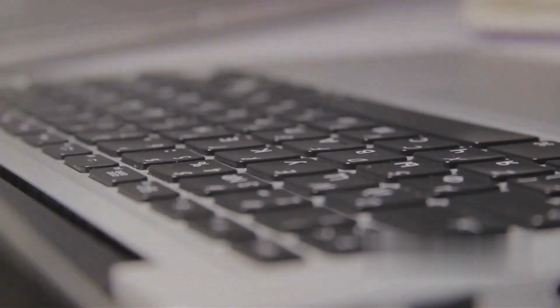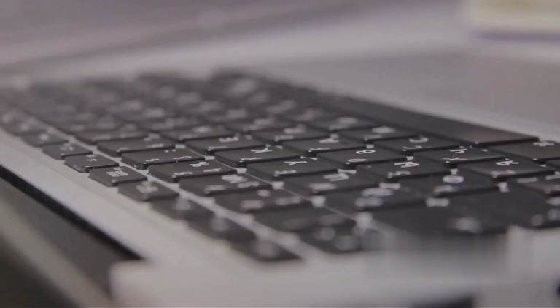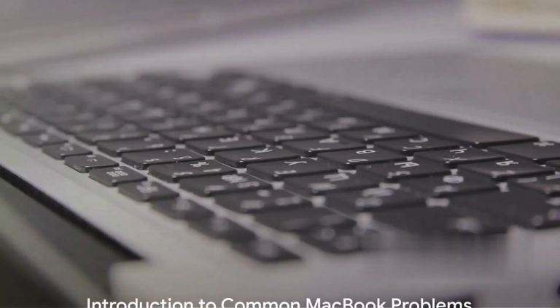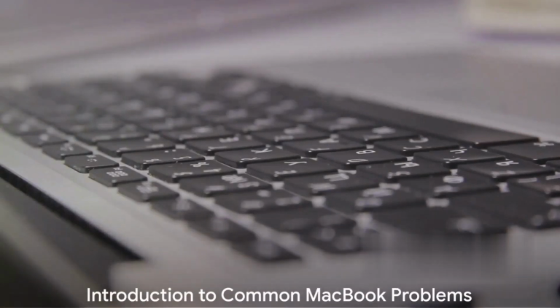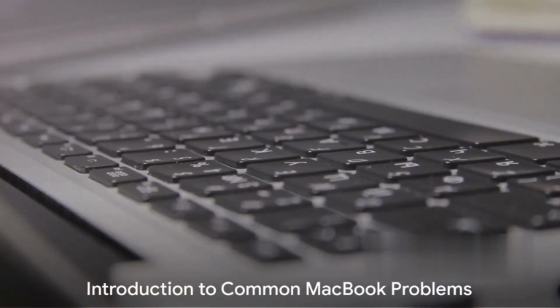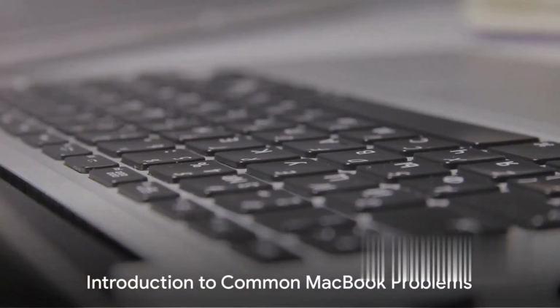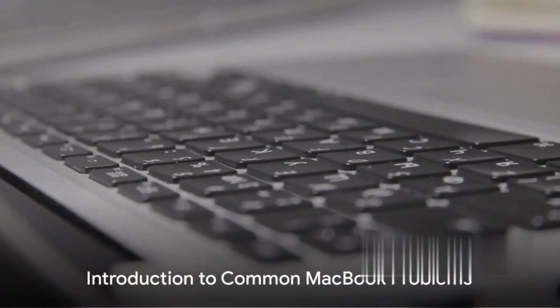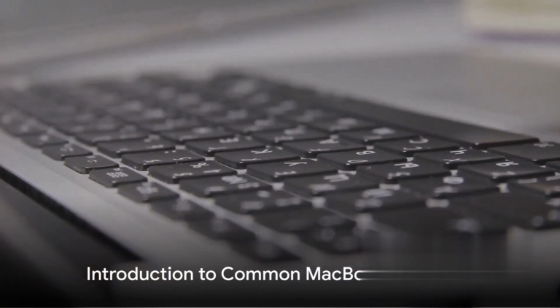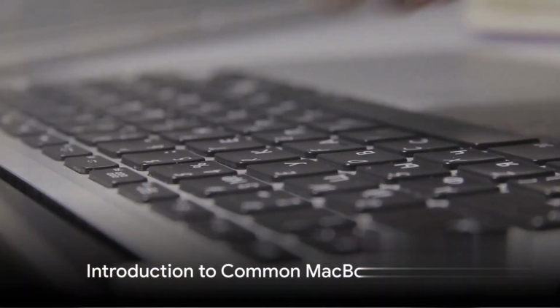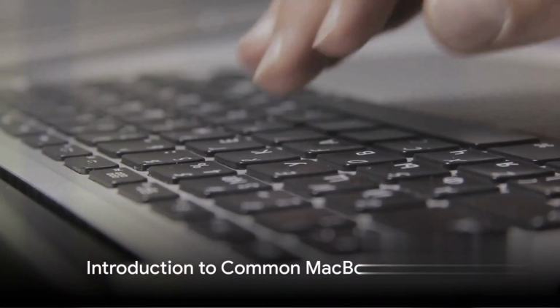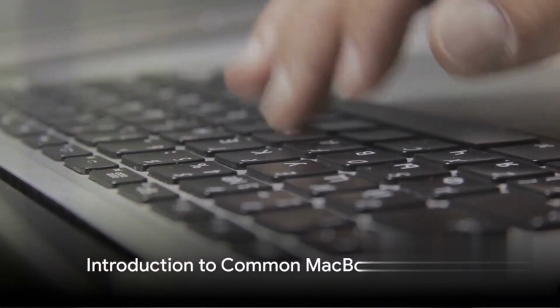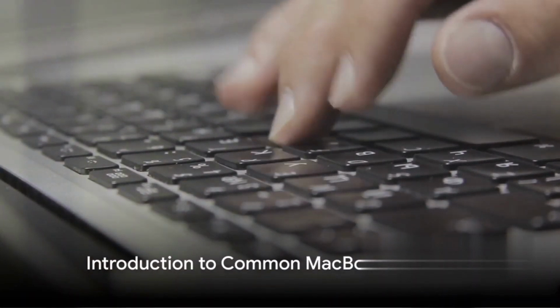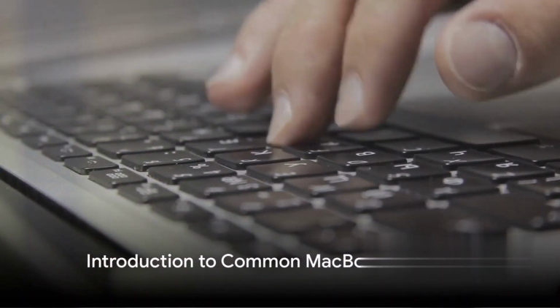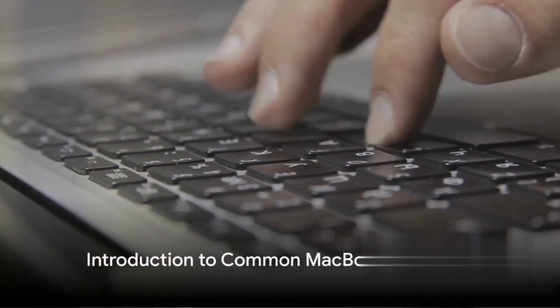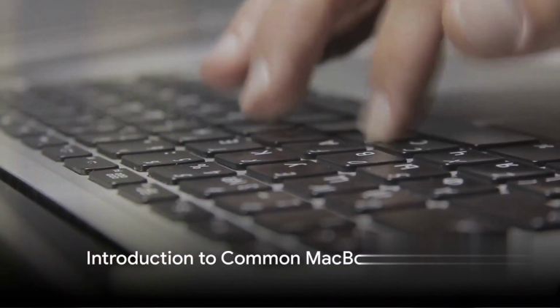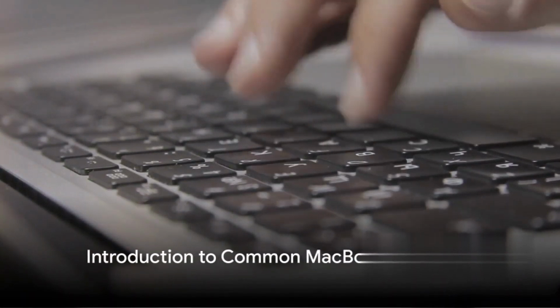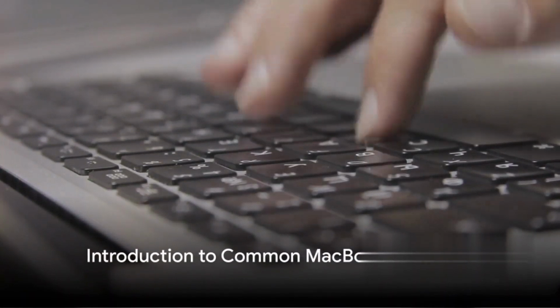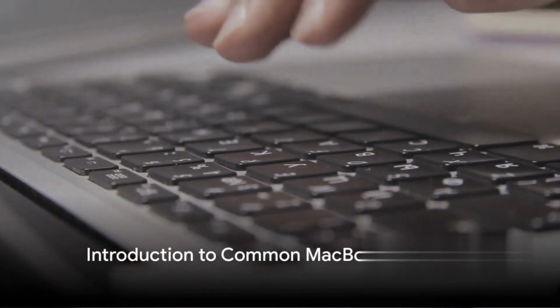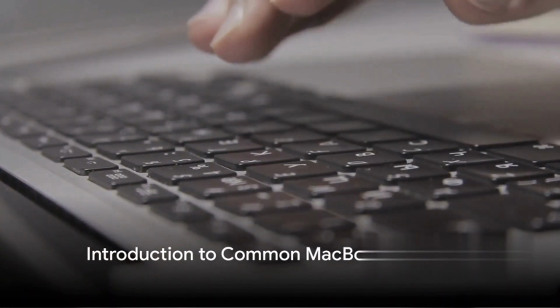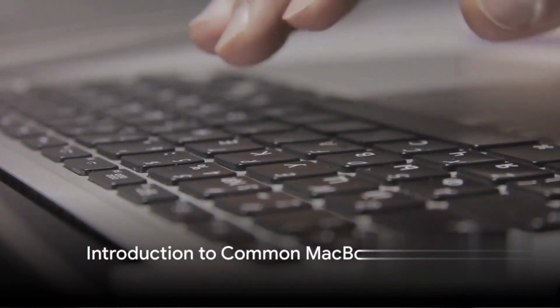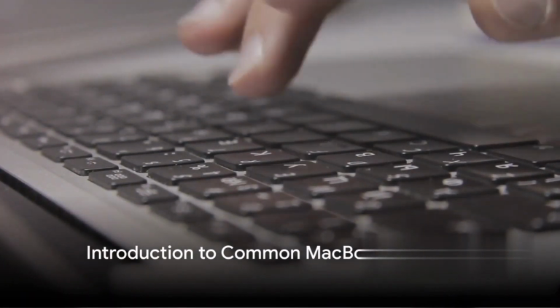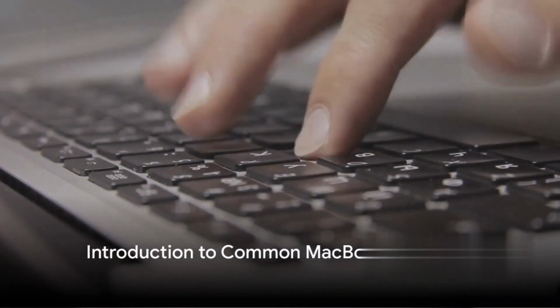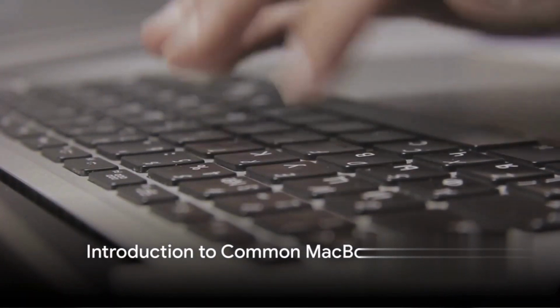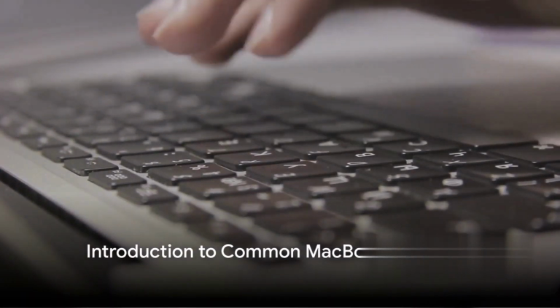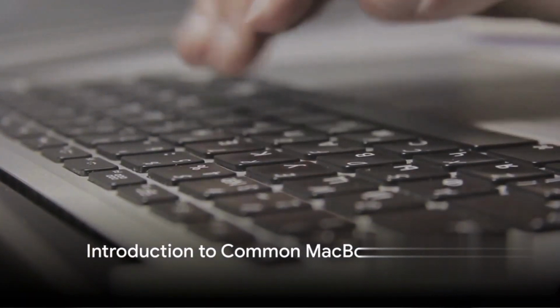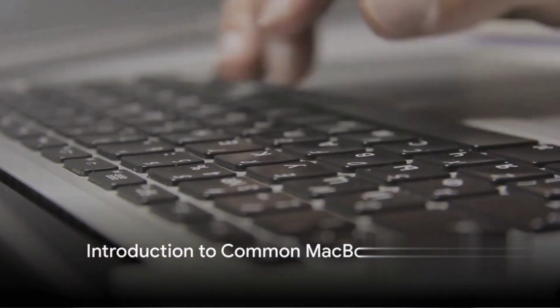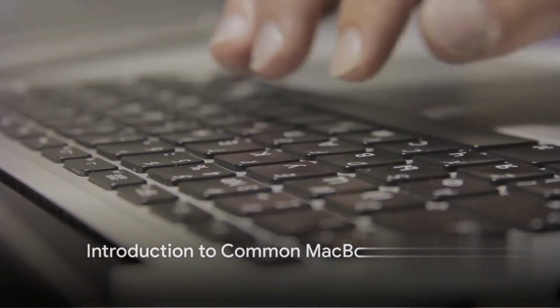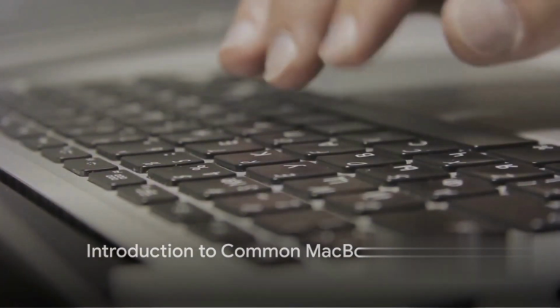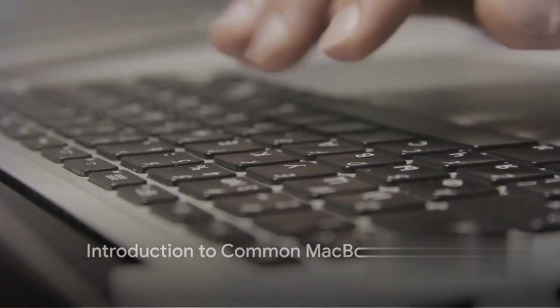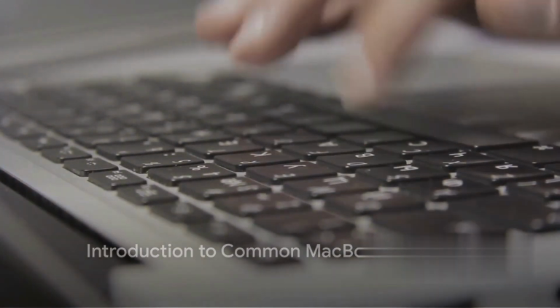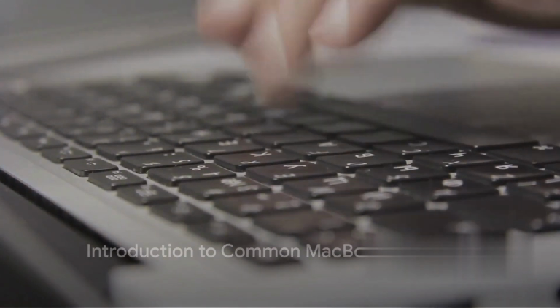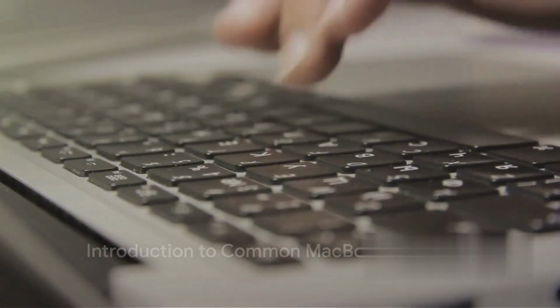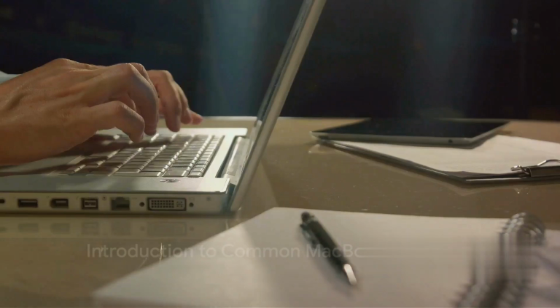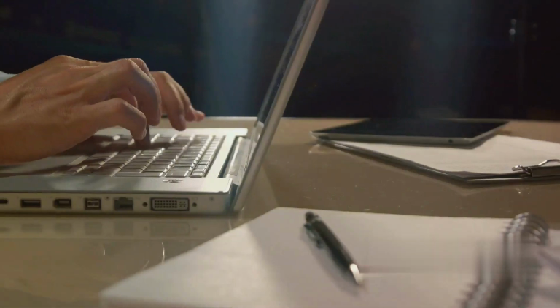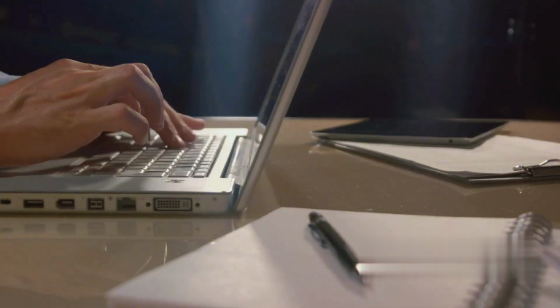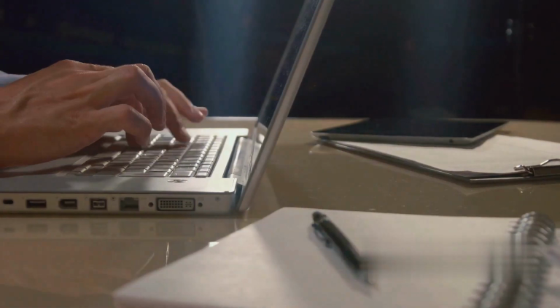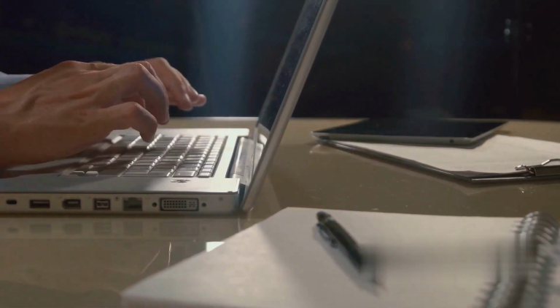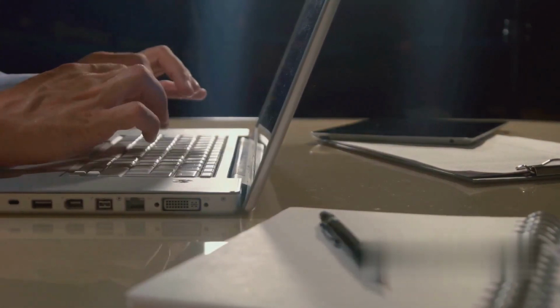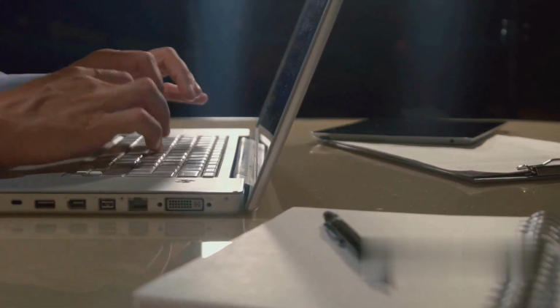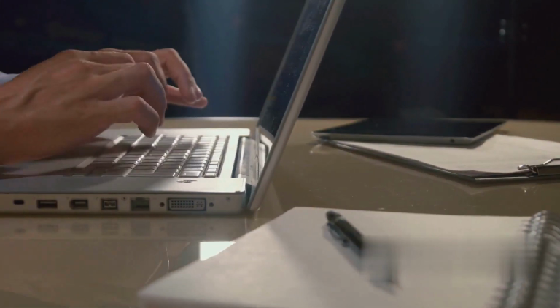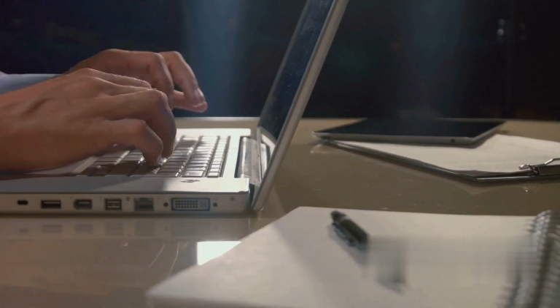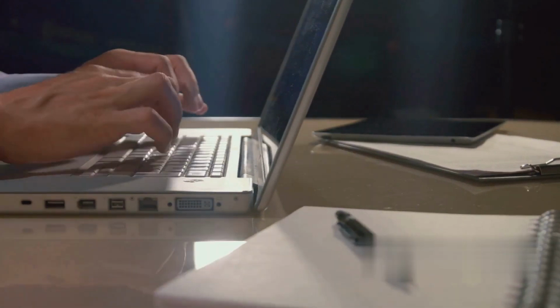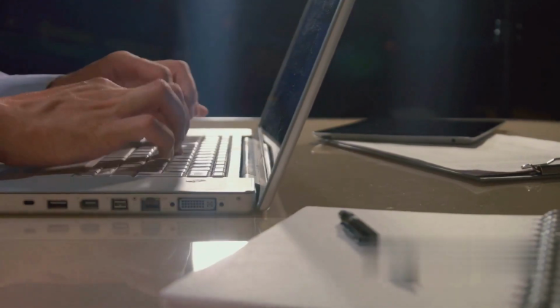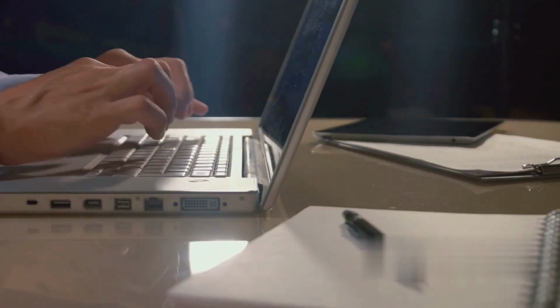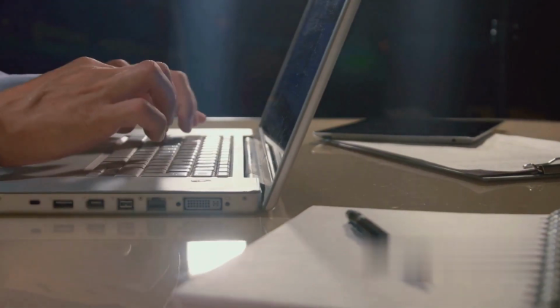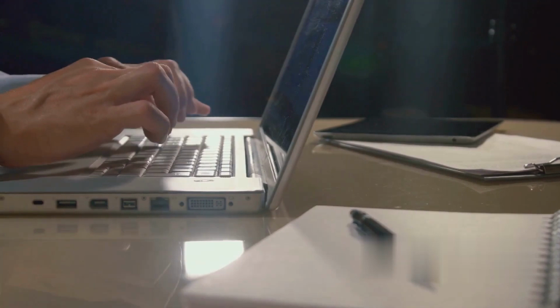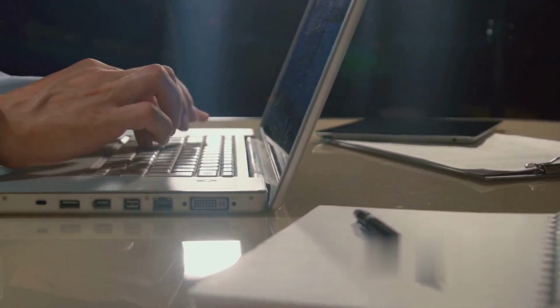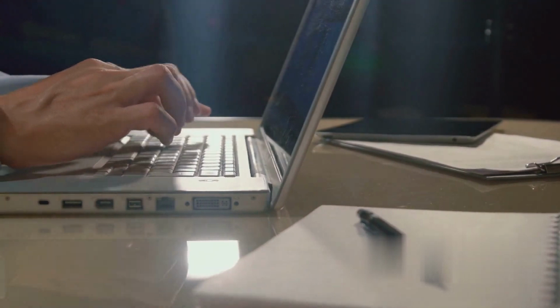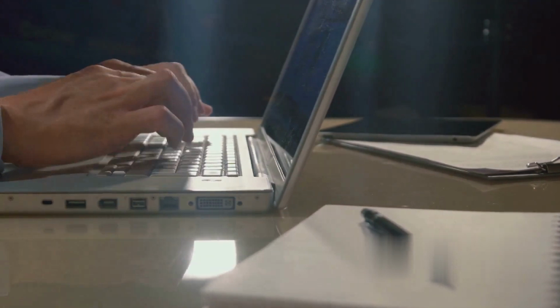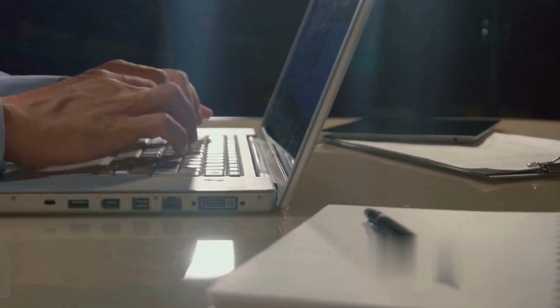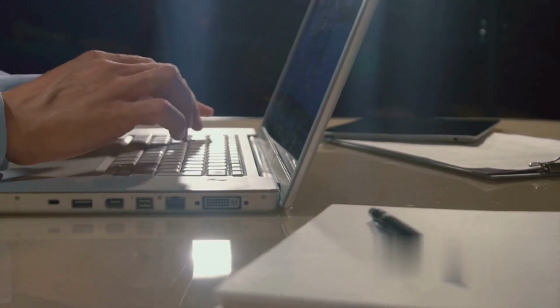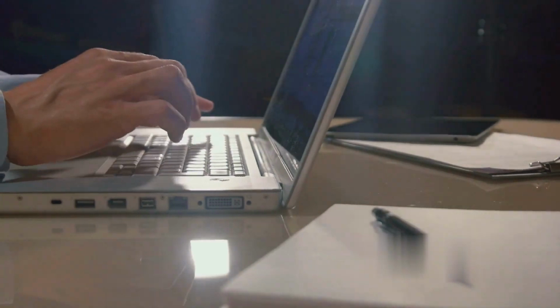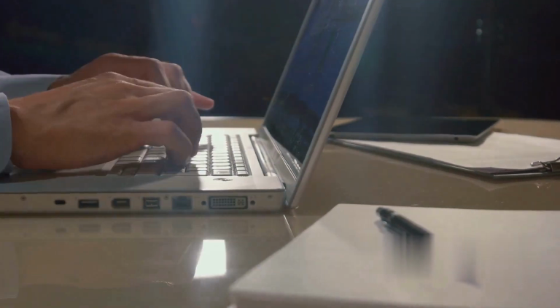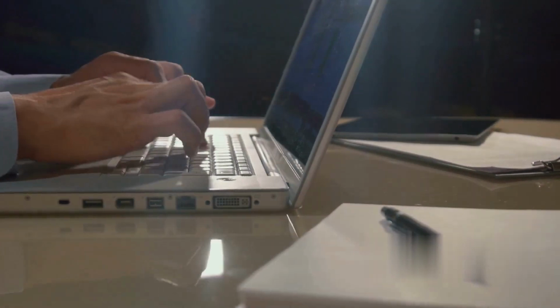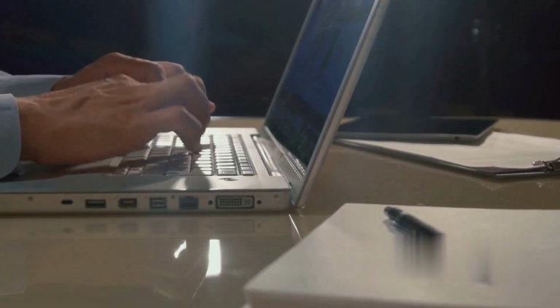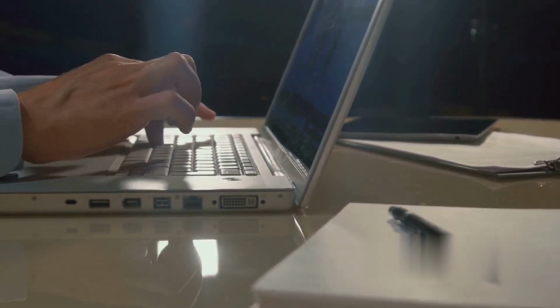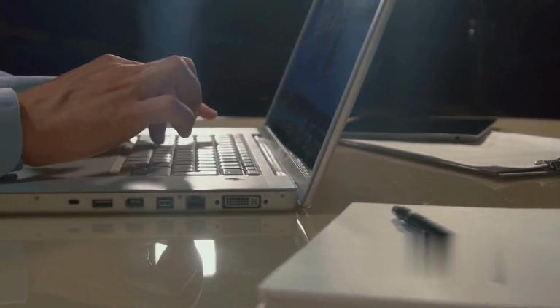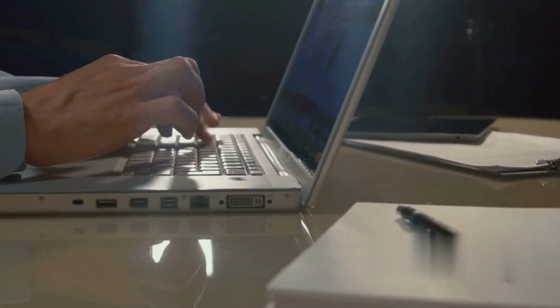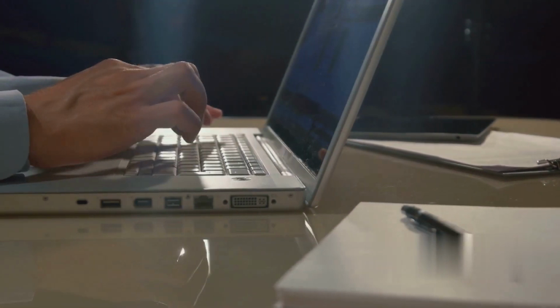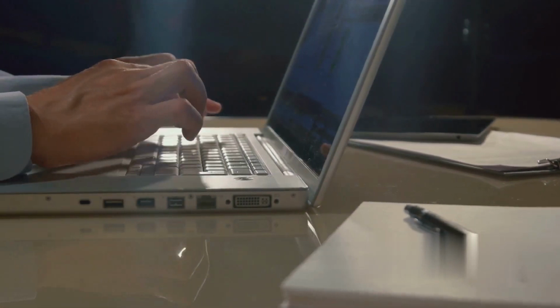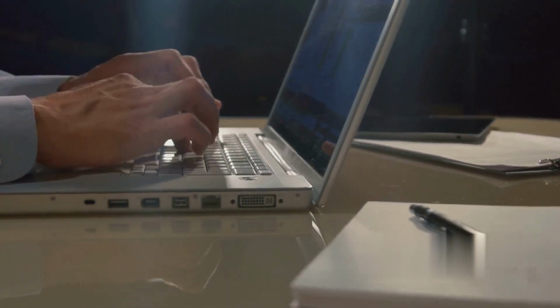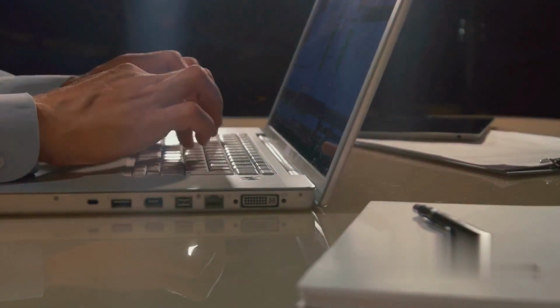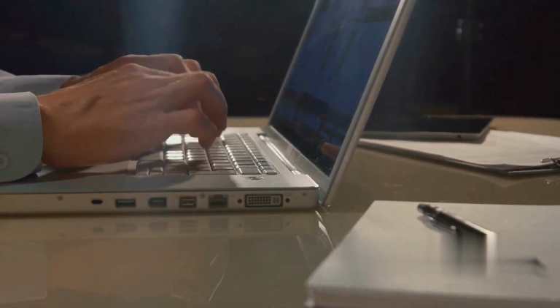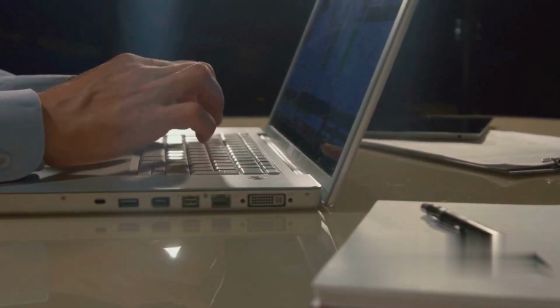Ever faced a problem with your MacBook that you couldn't solve? We're here to guide you through the maze of common MacBook issues. In this video,